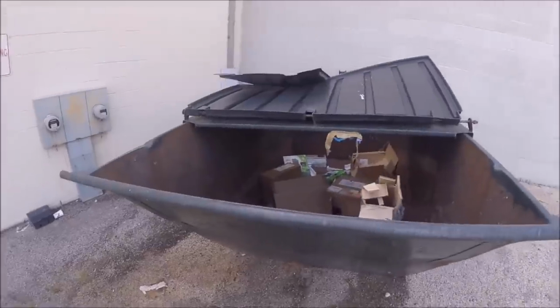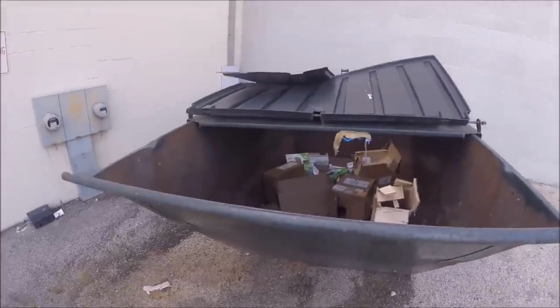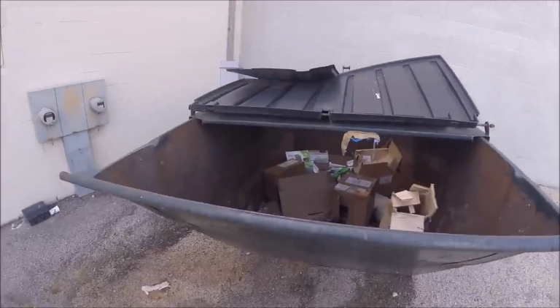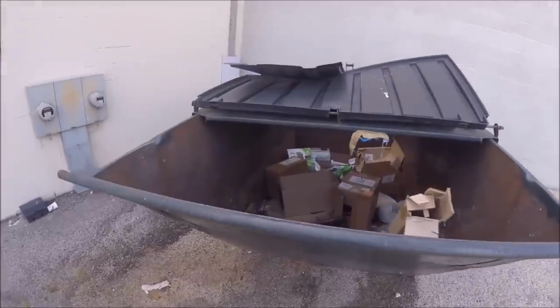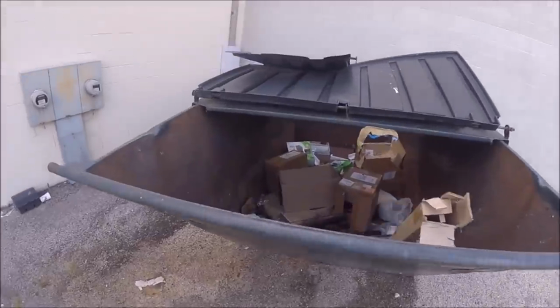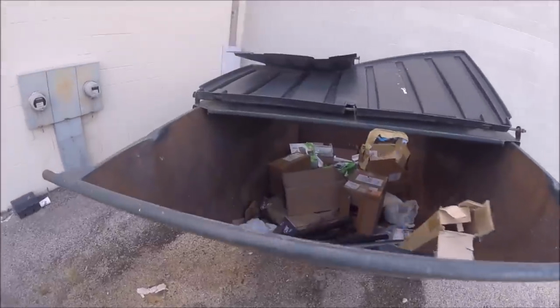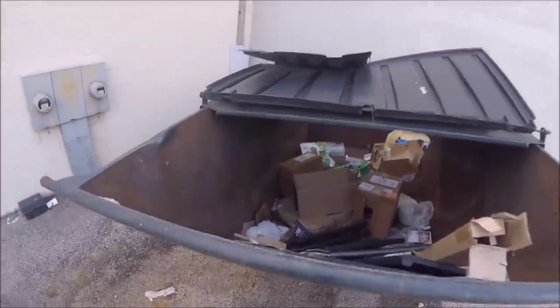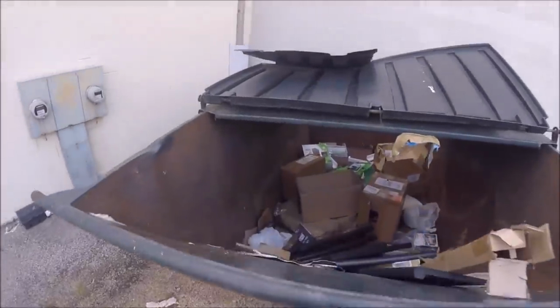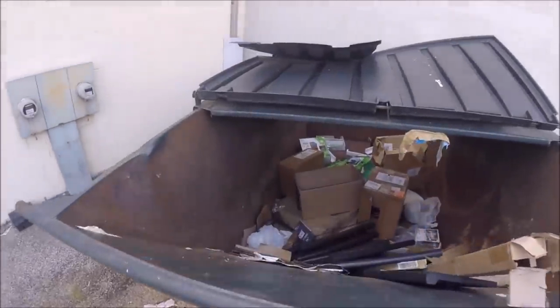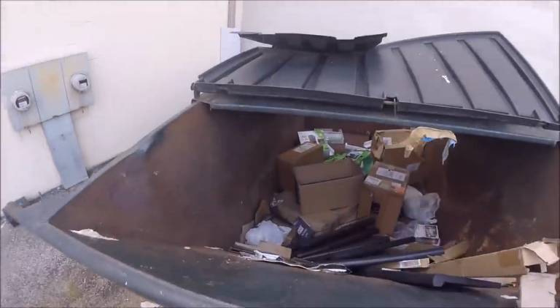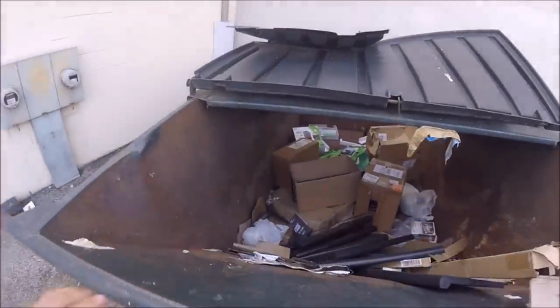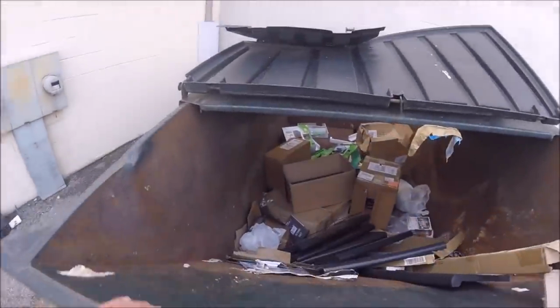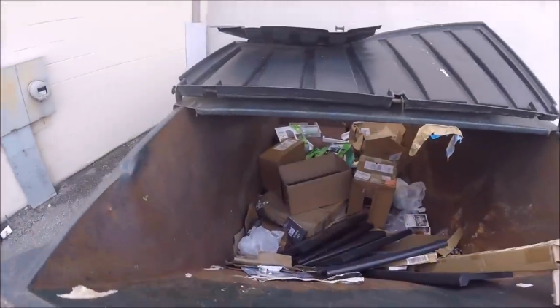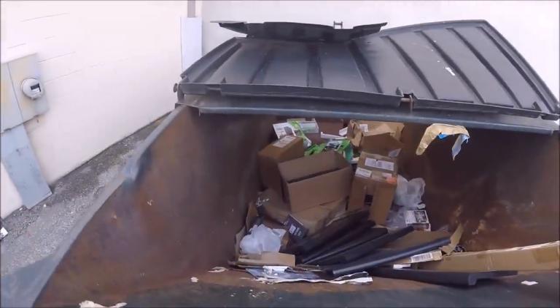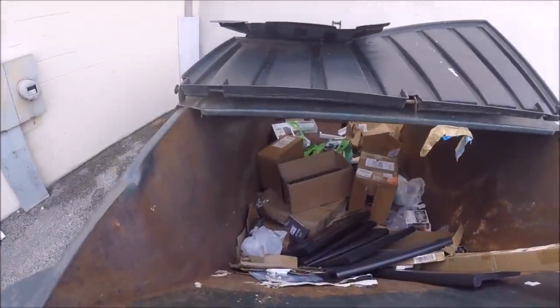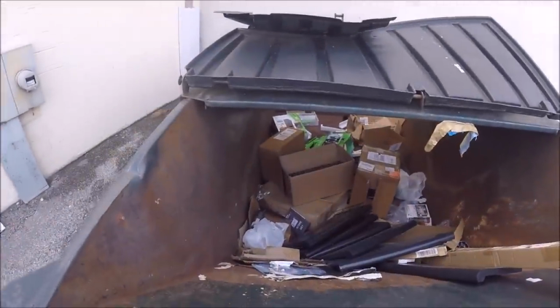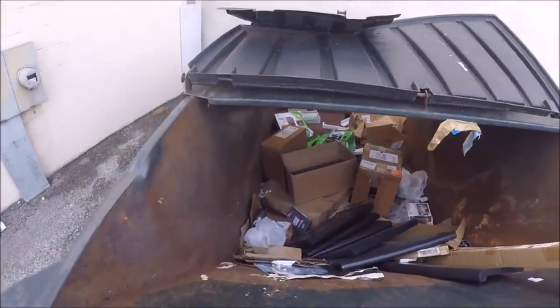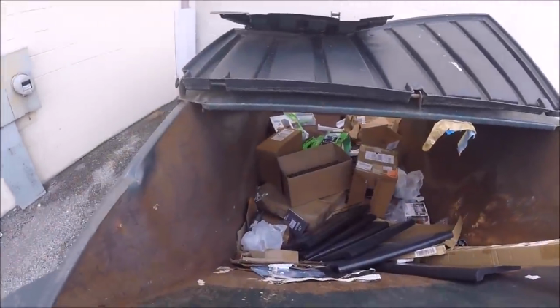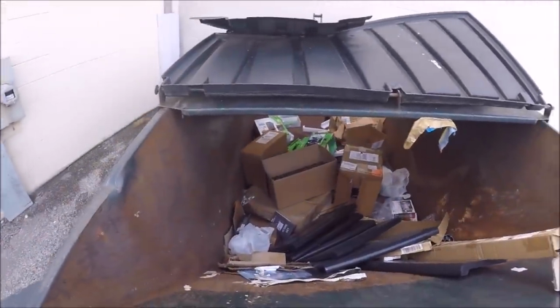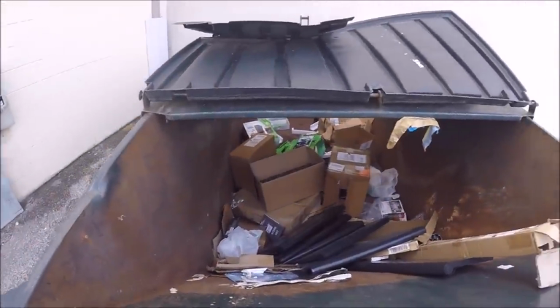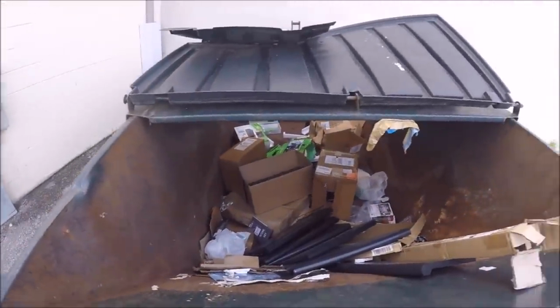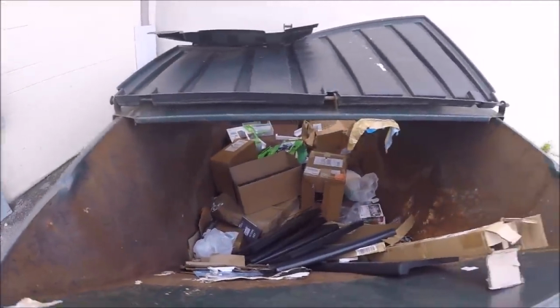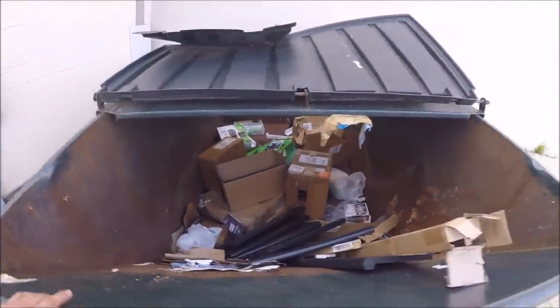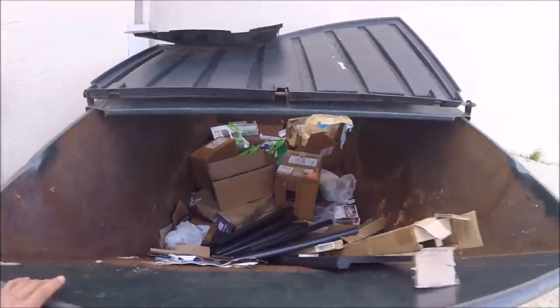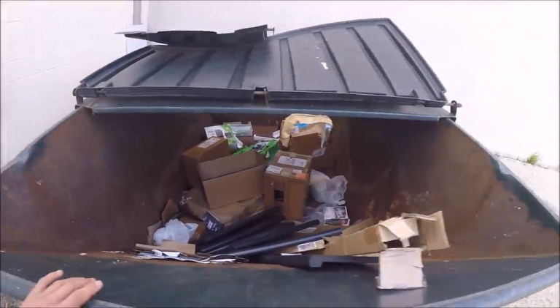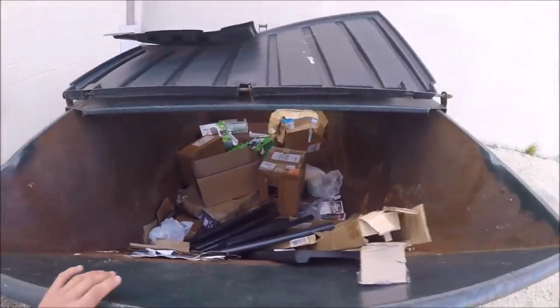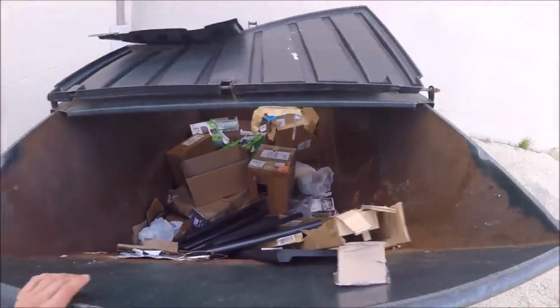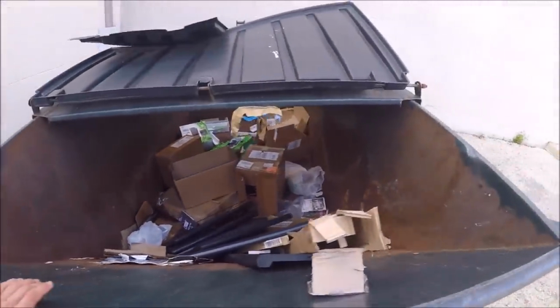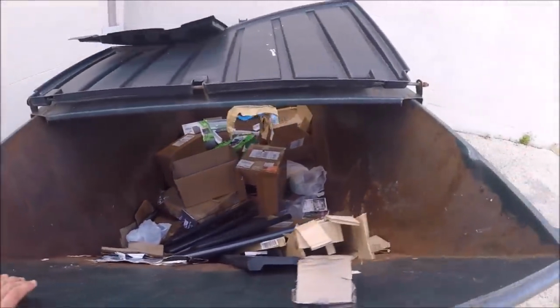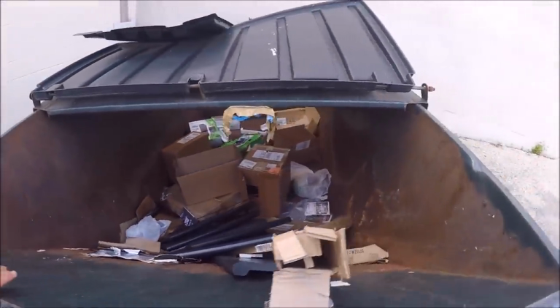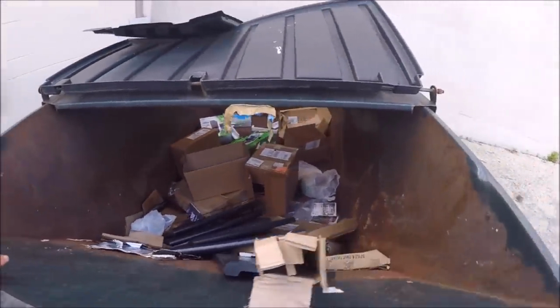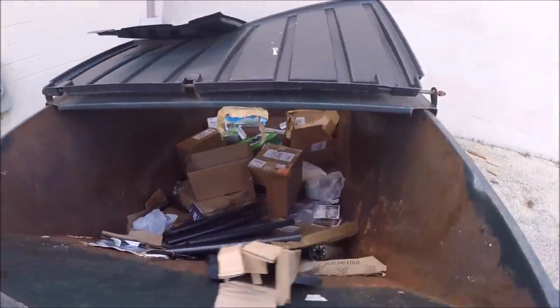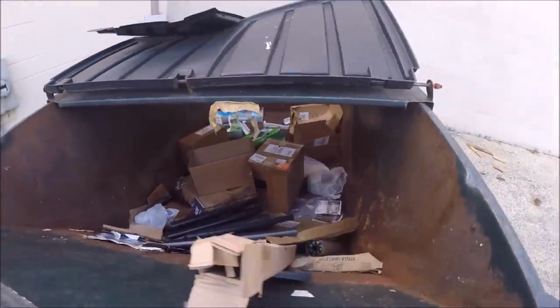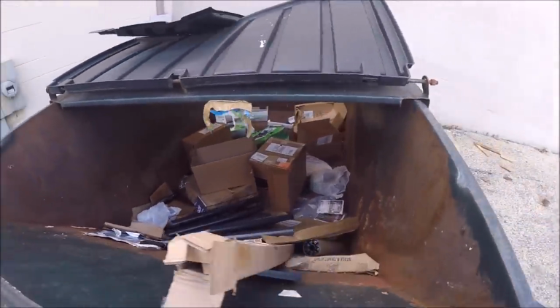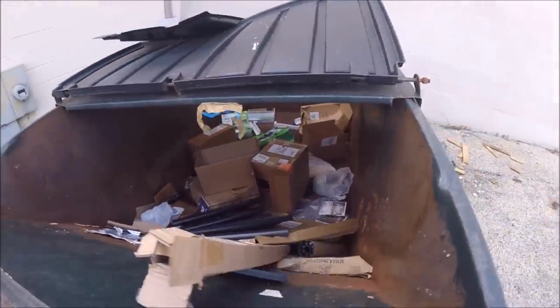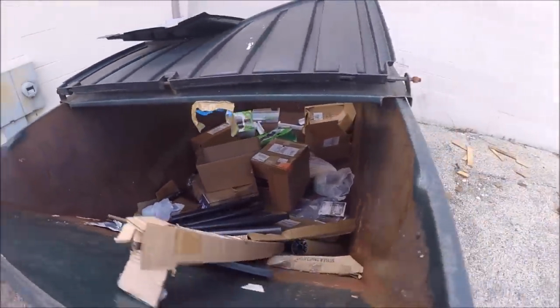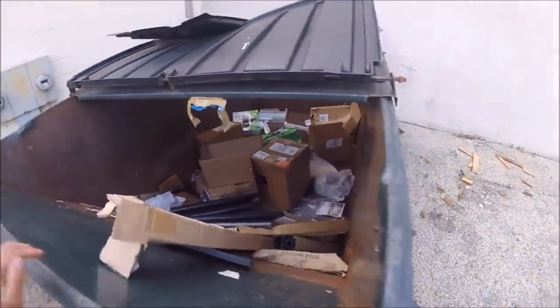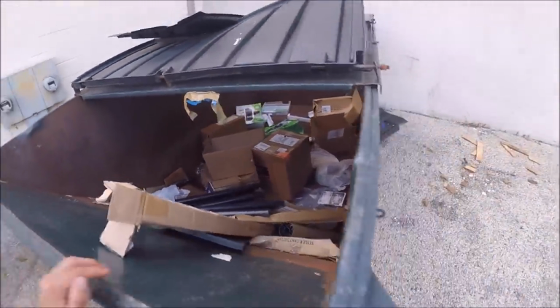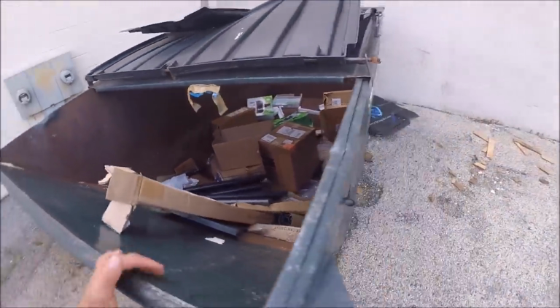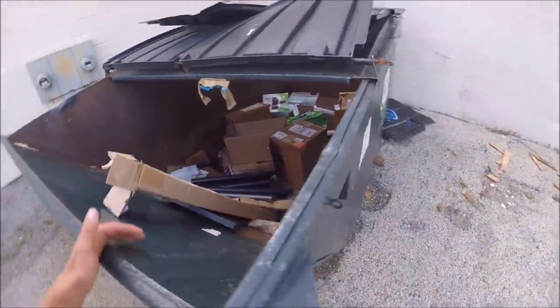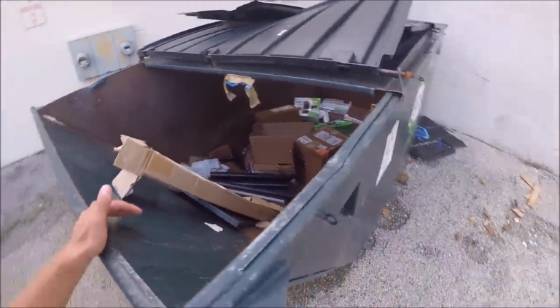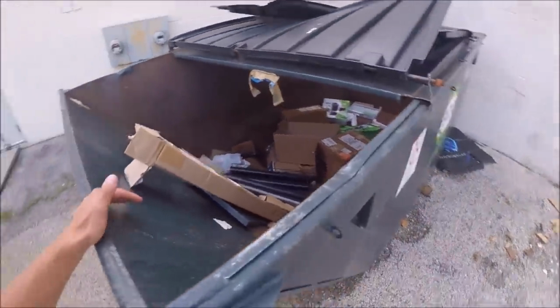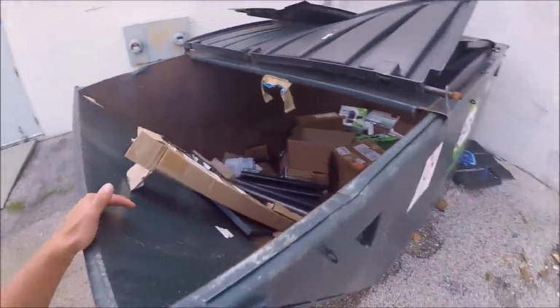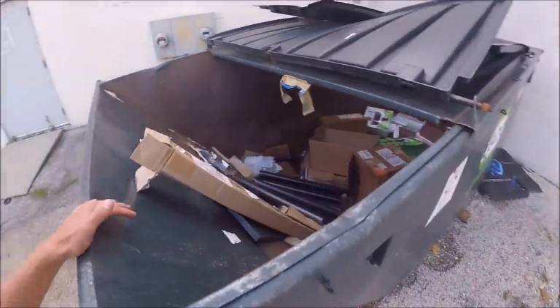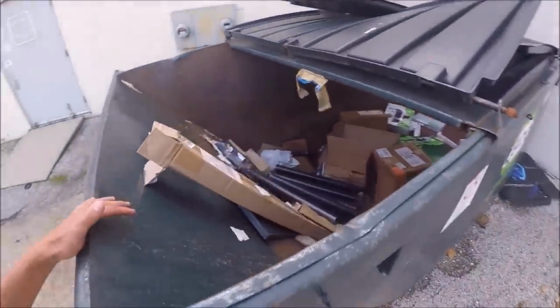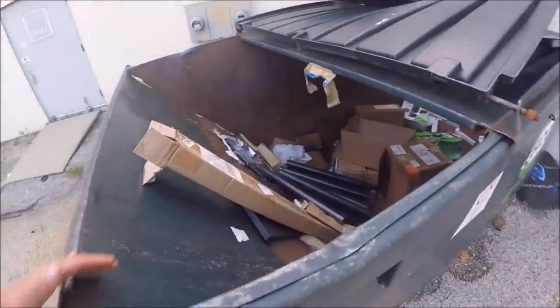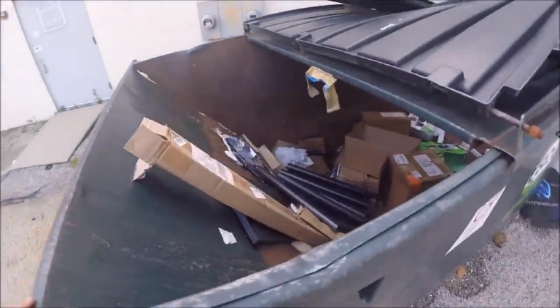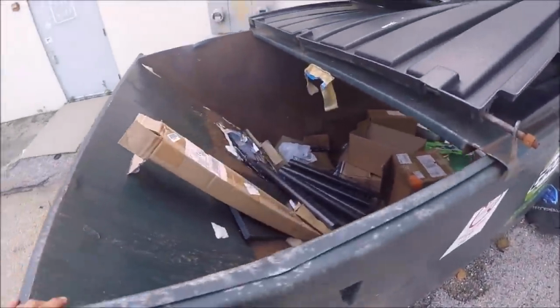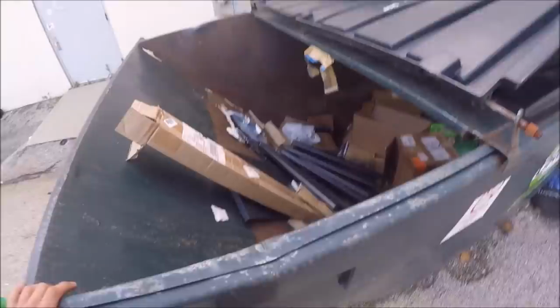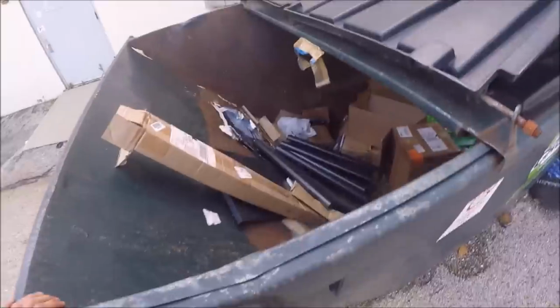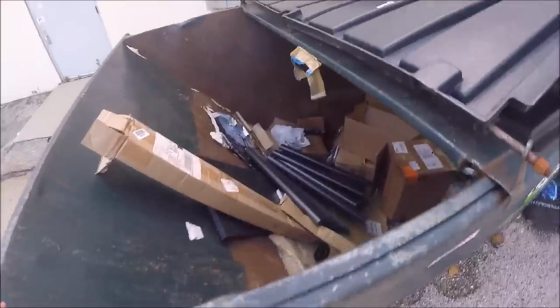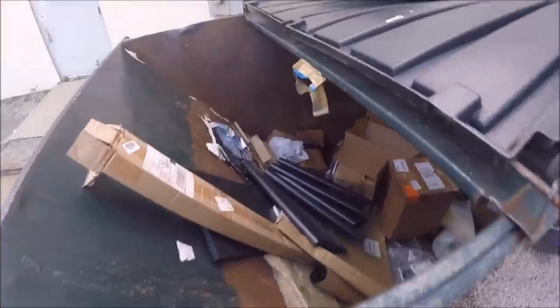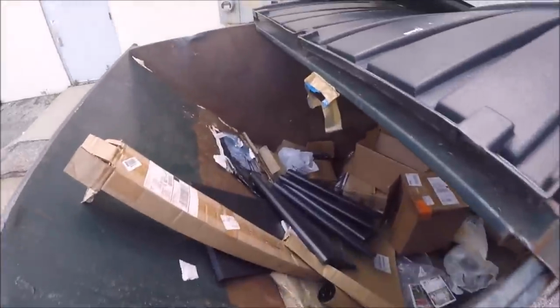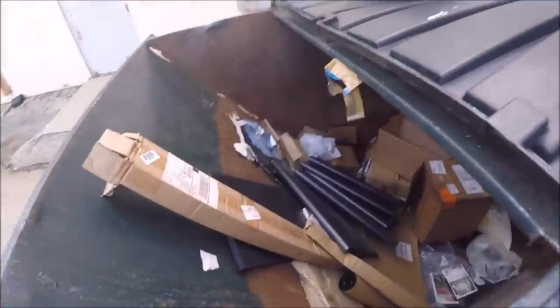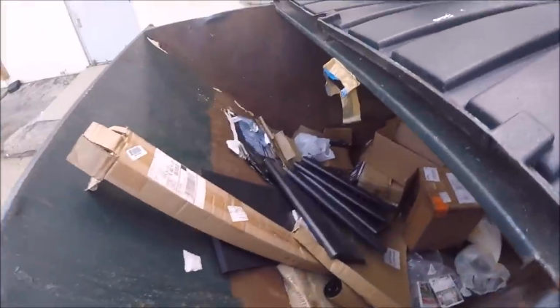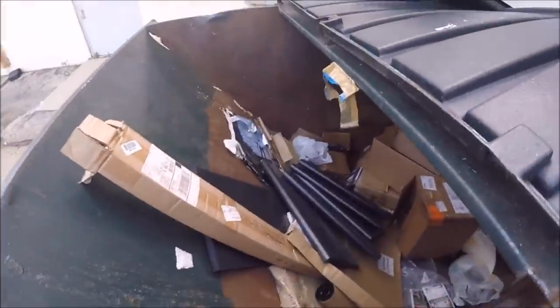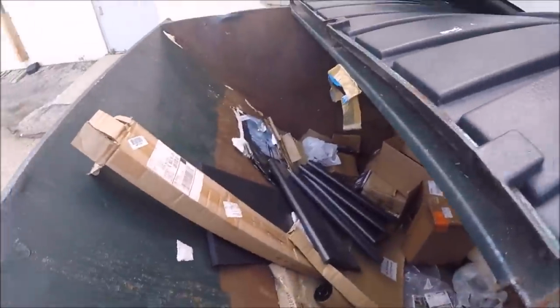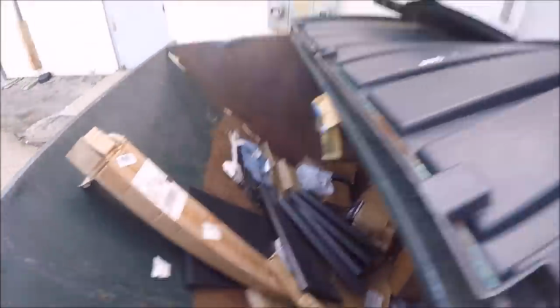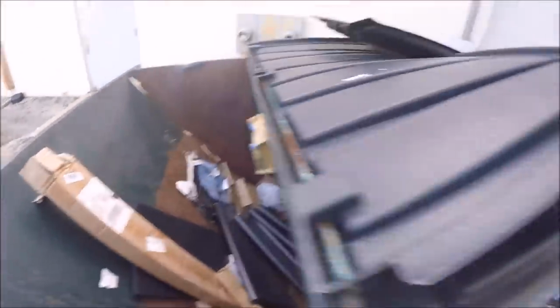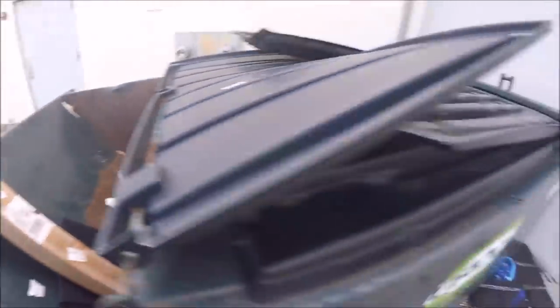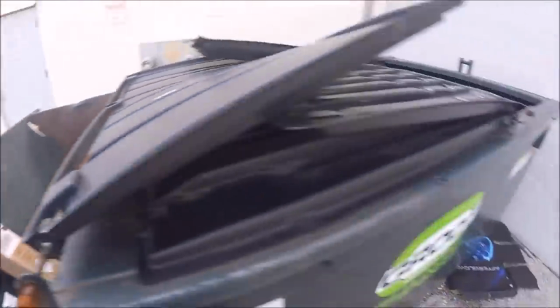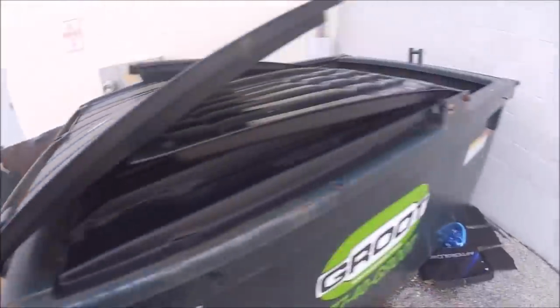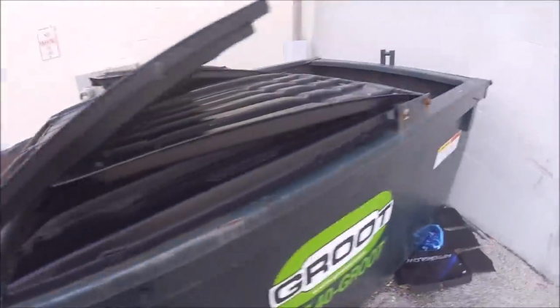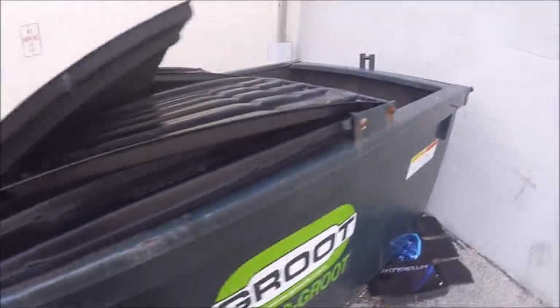Okay guys, here's the GameStop dumpster. We just found that $10 bill, so we're already really hyped. I can see some stuff in here already. Let's see.